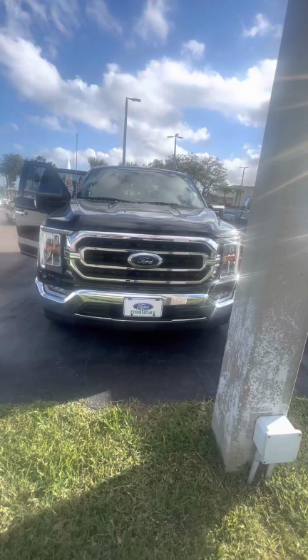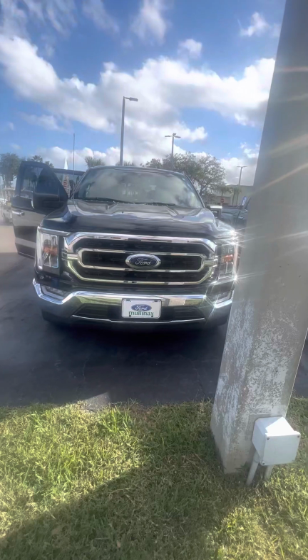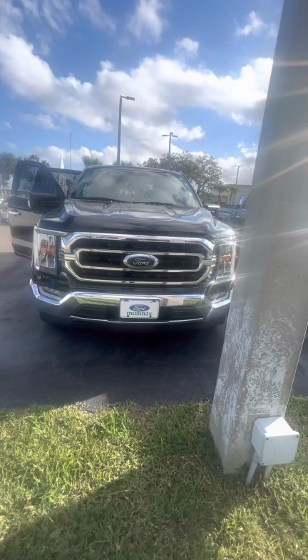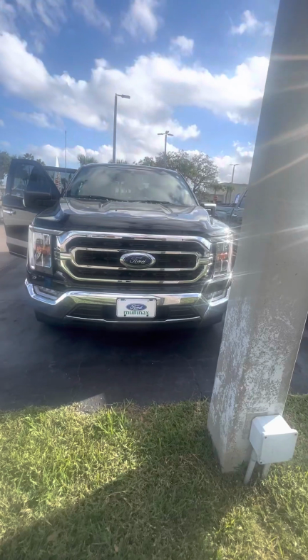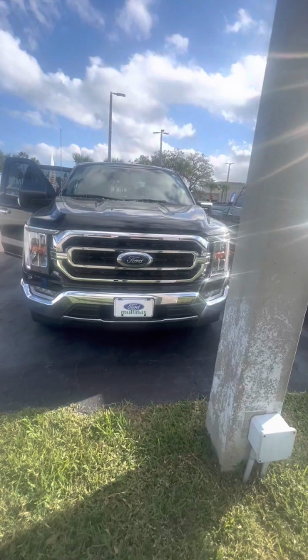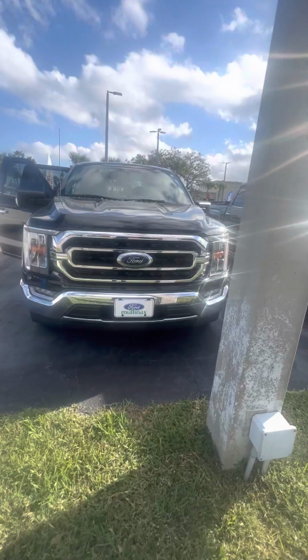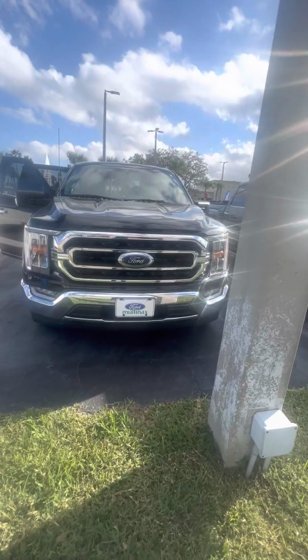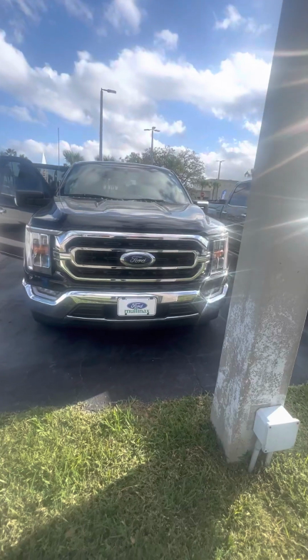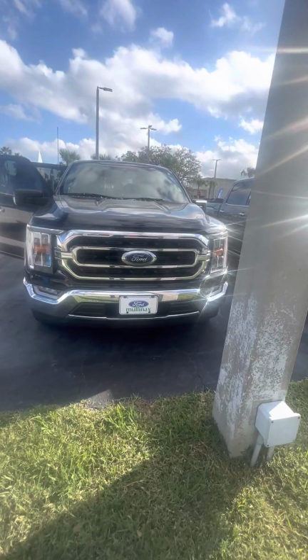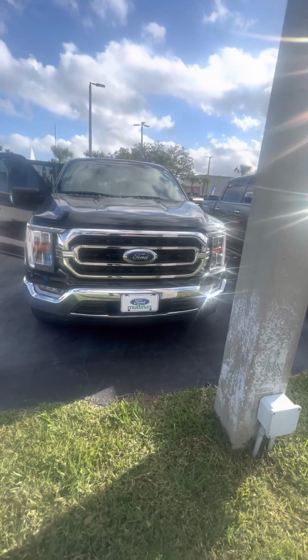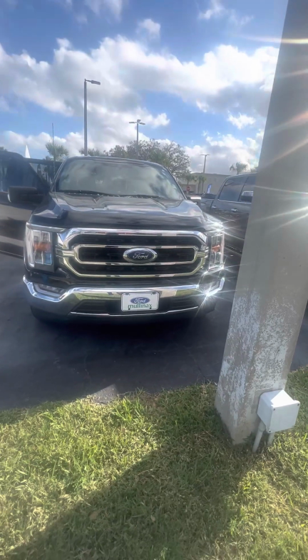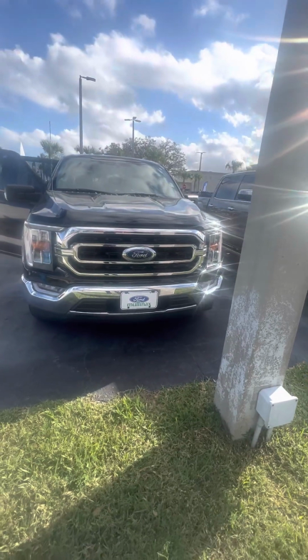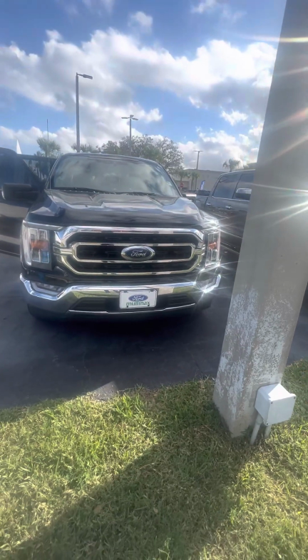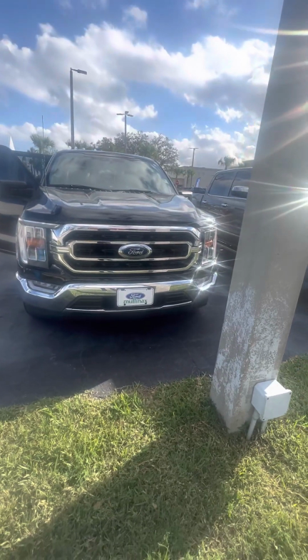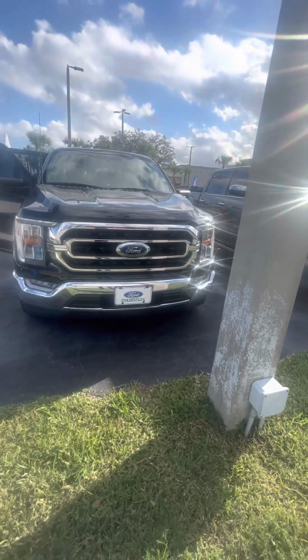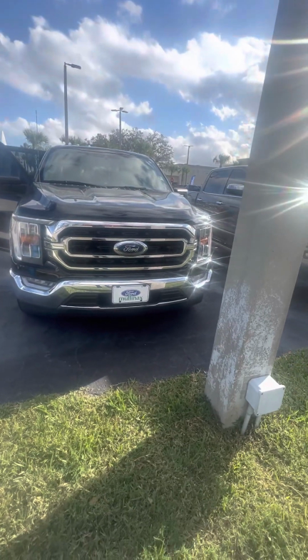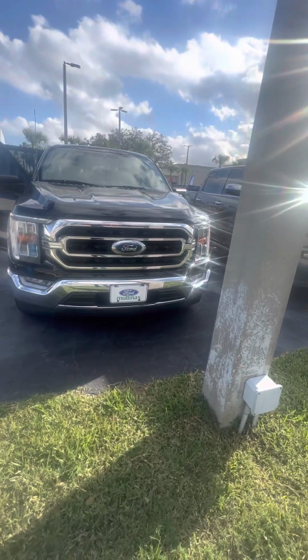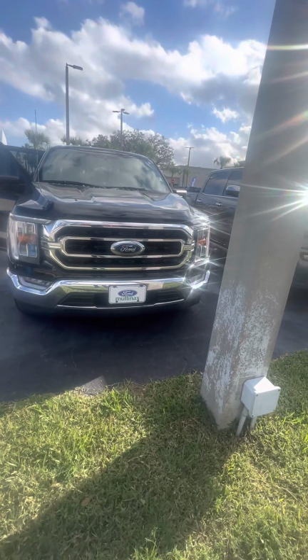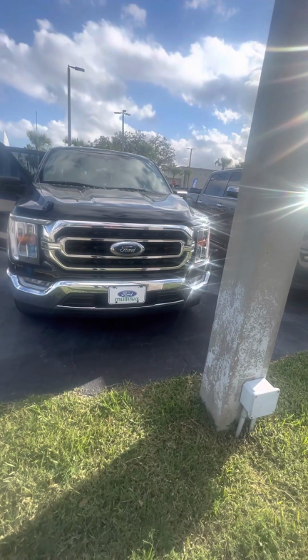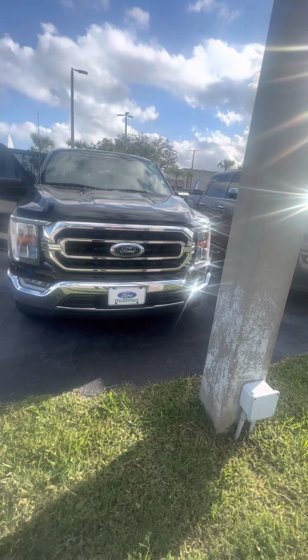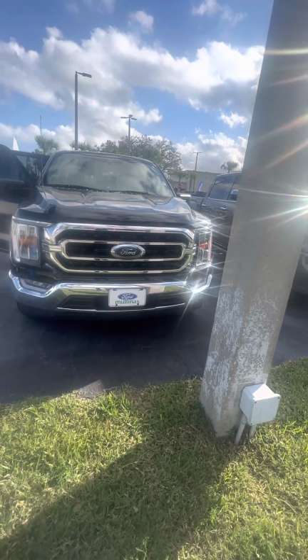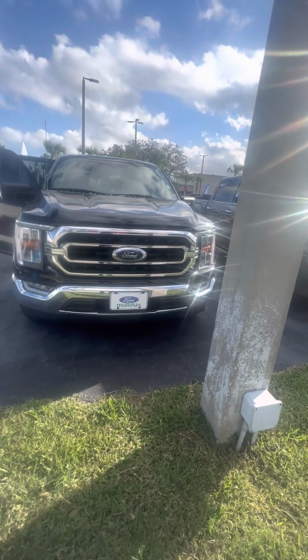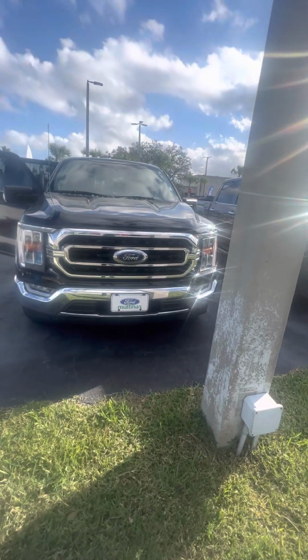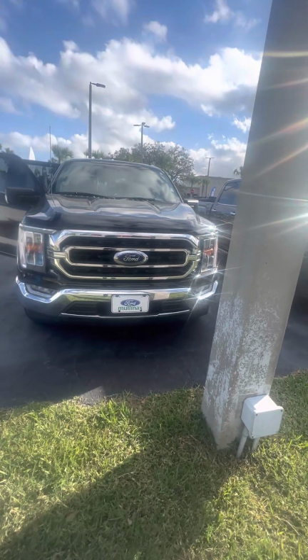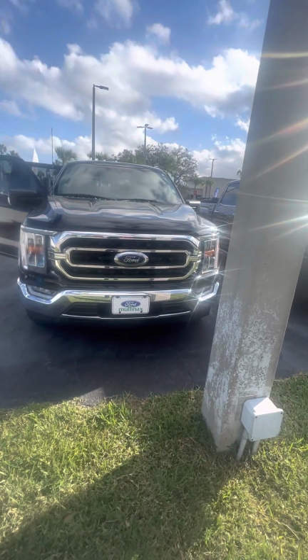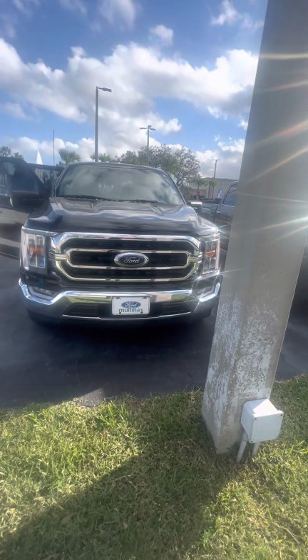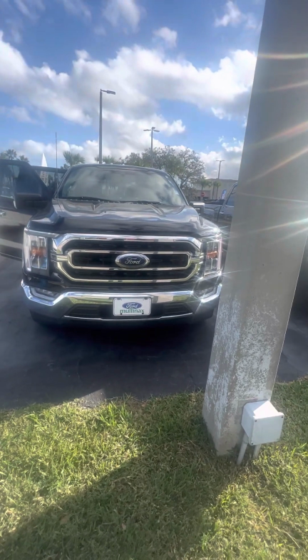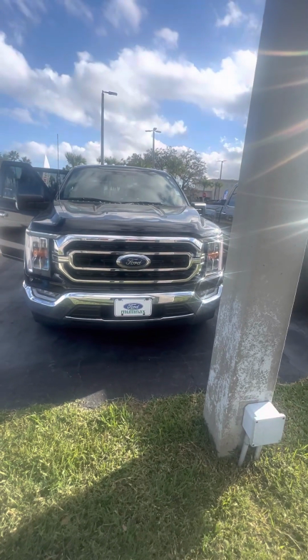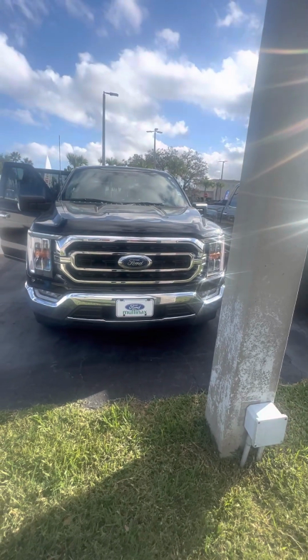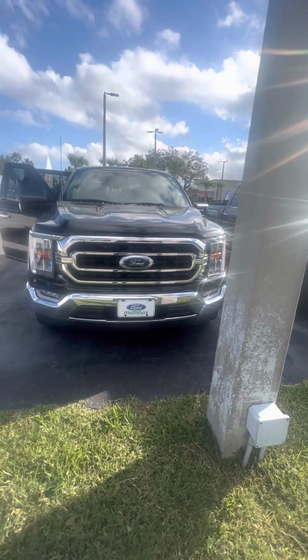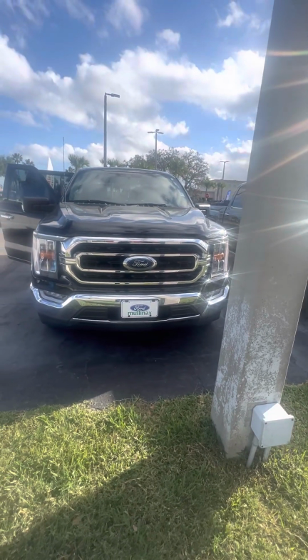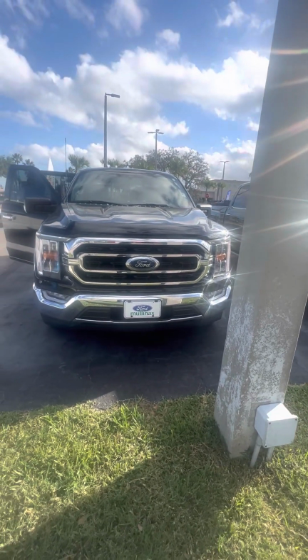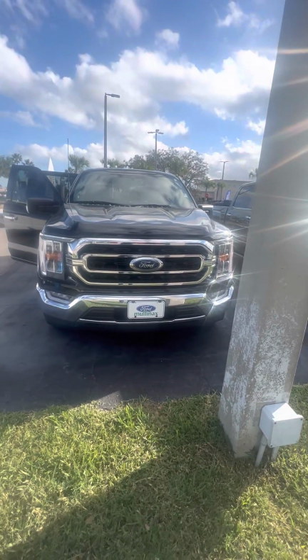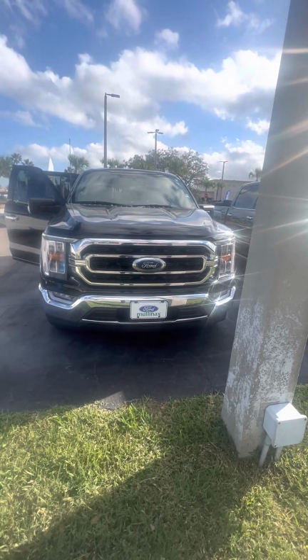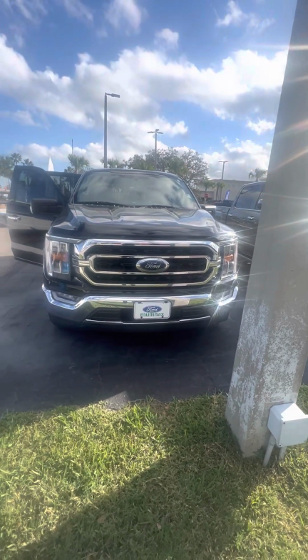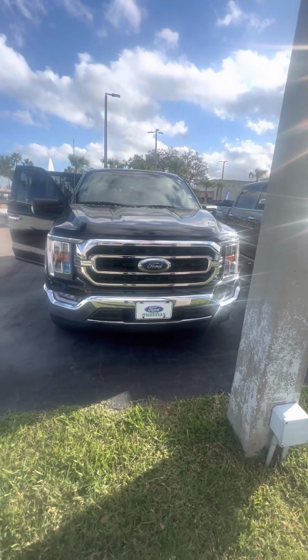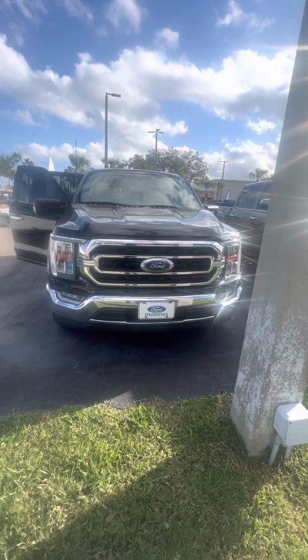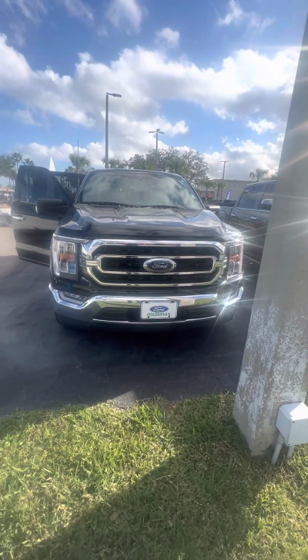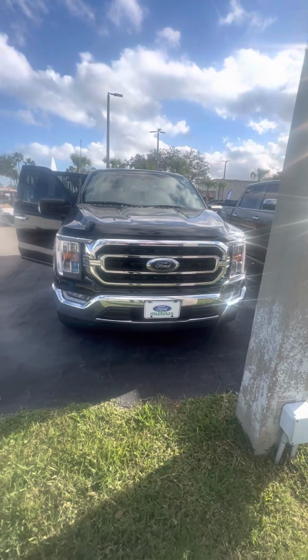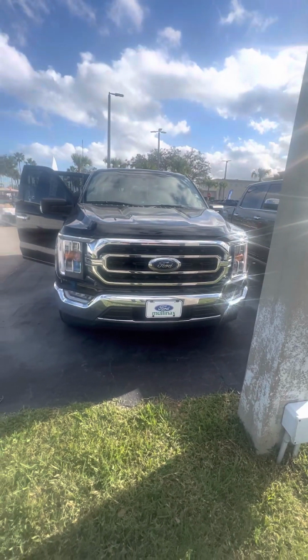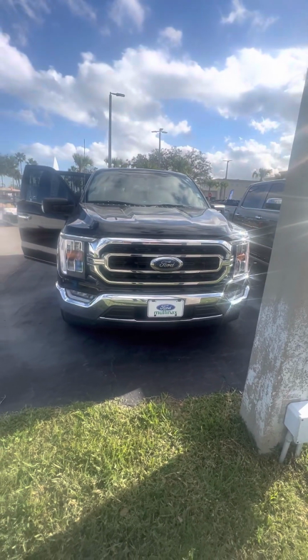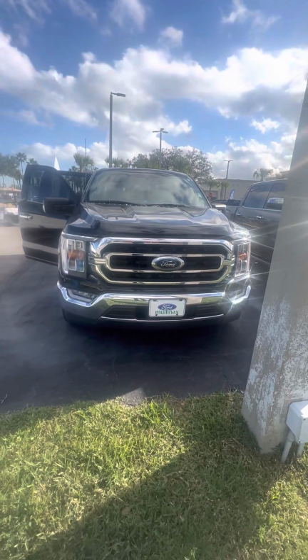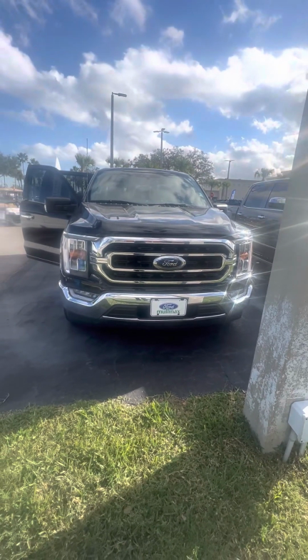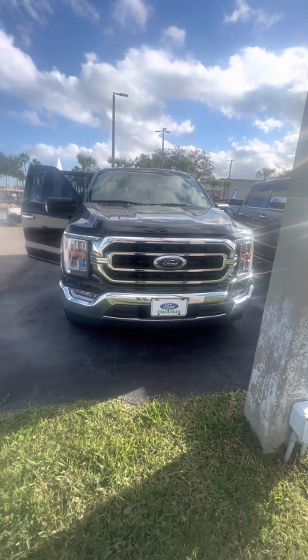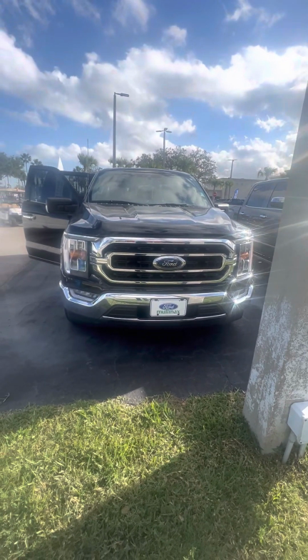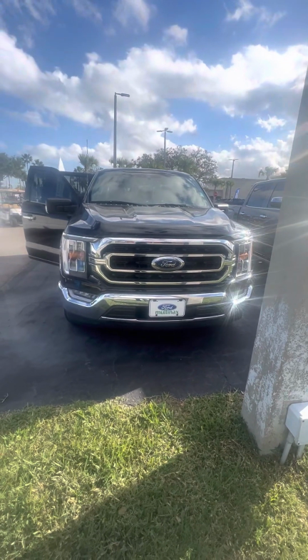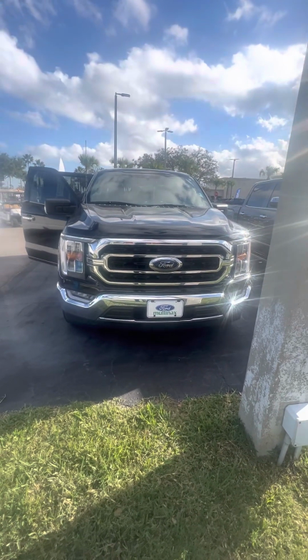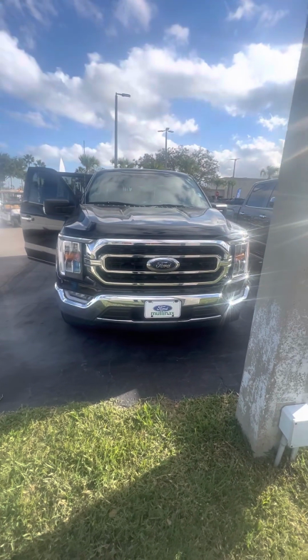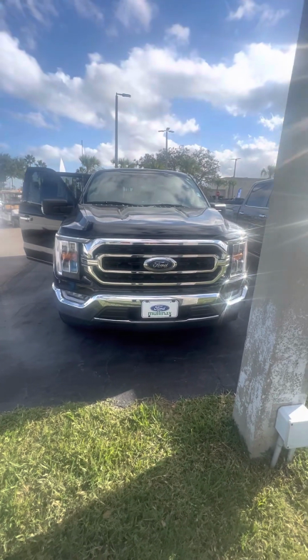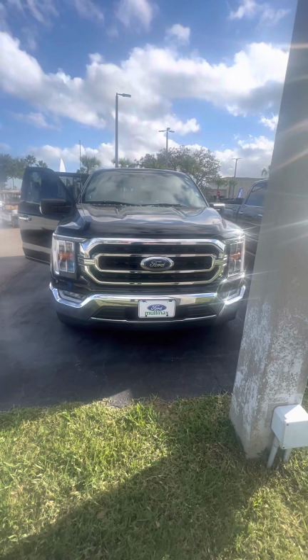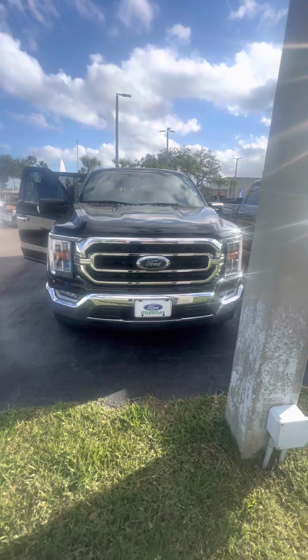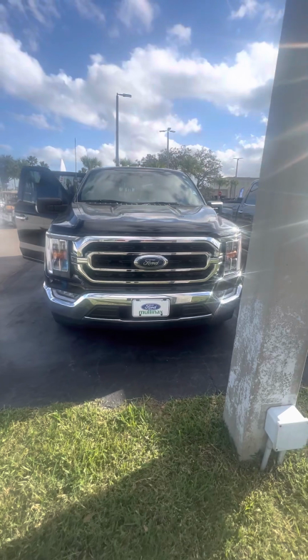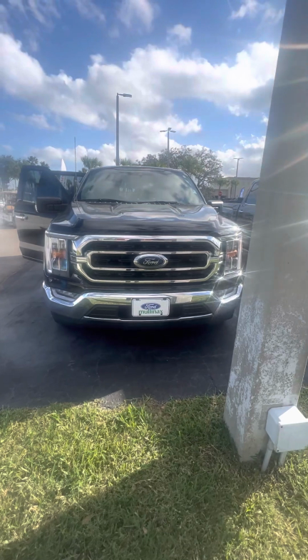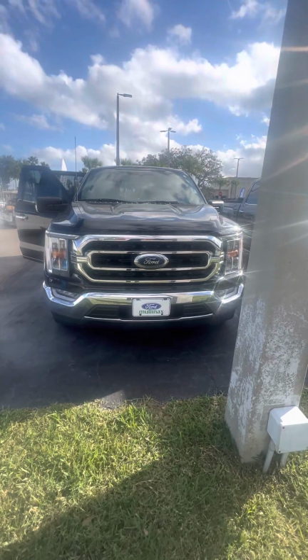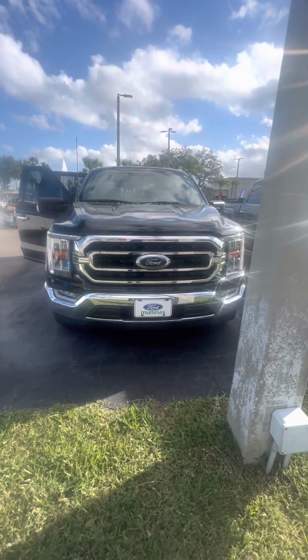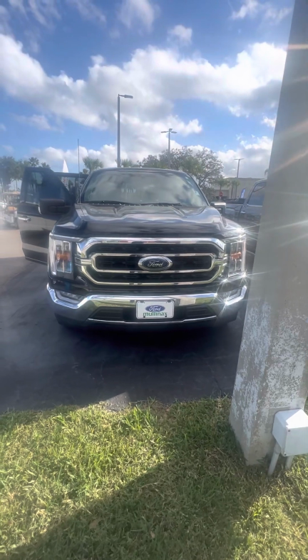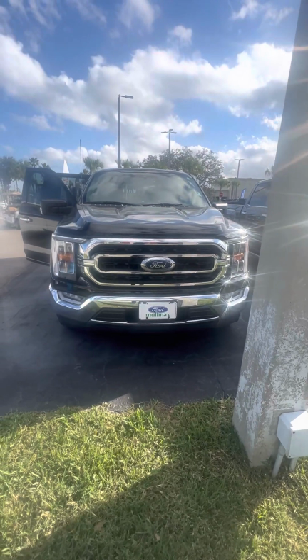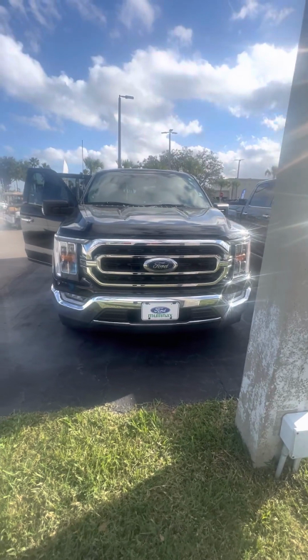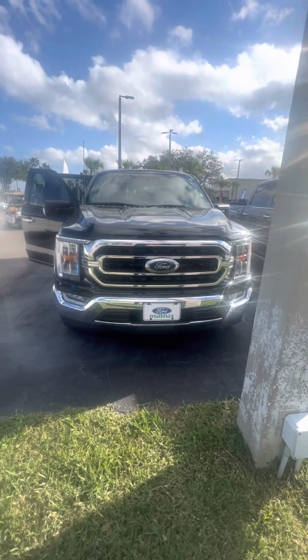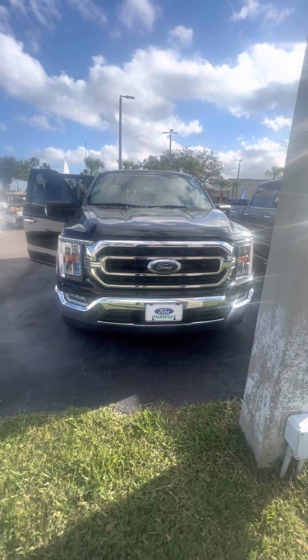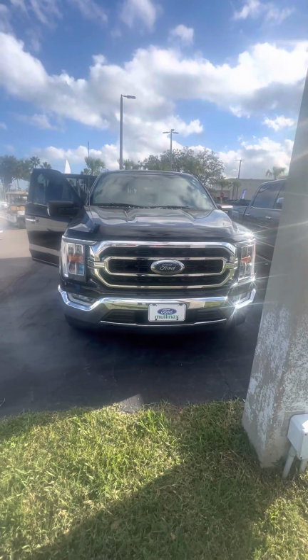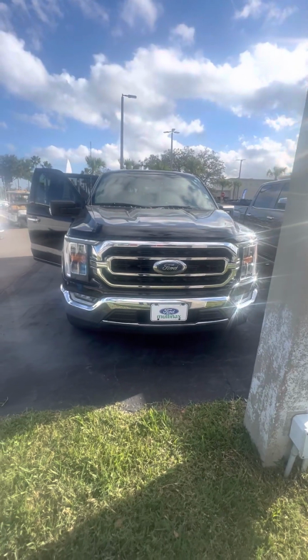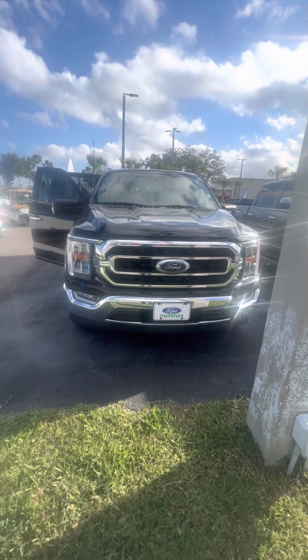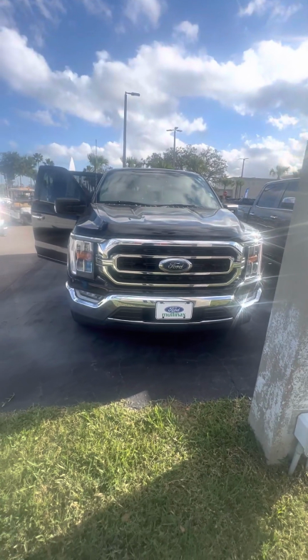Hello, my name is Maurice with Richie Auto. Follow the 2022 Ford F-150 XLT.